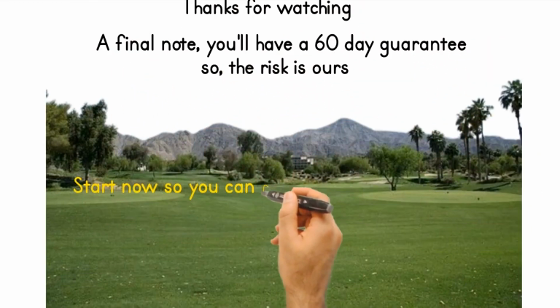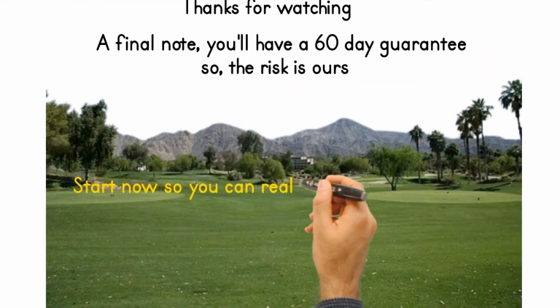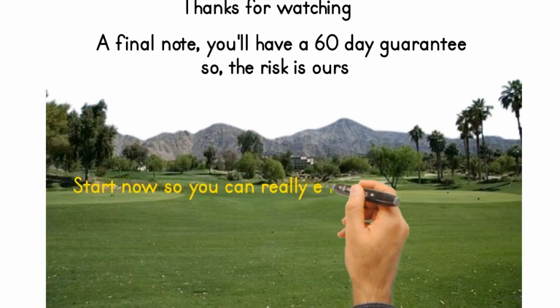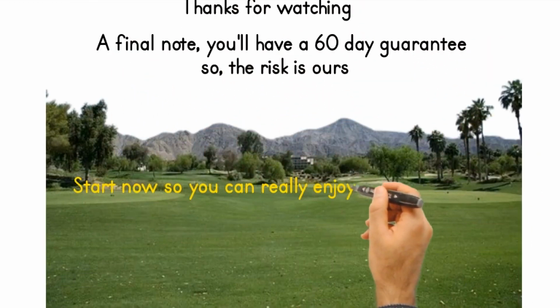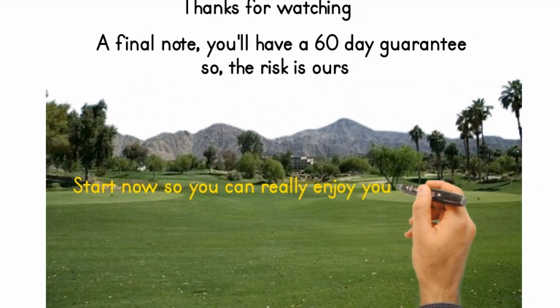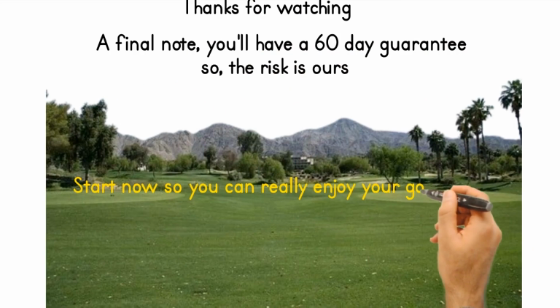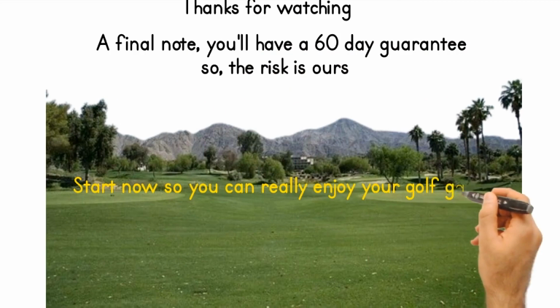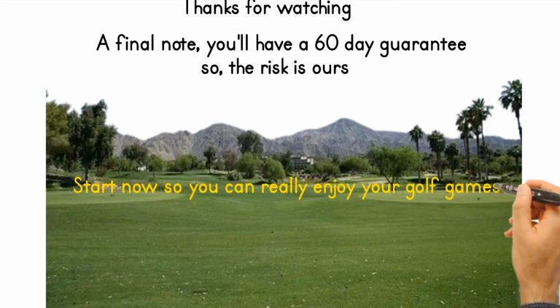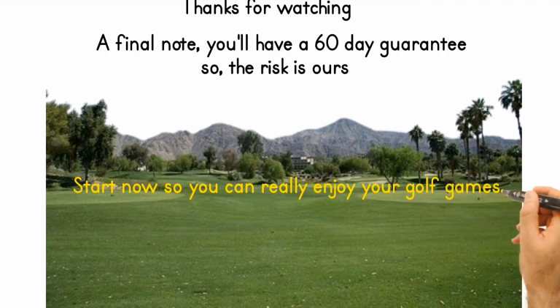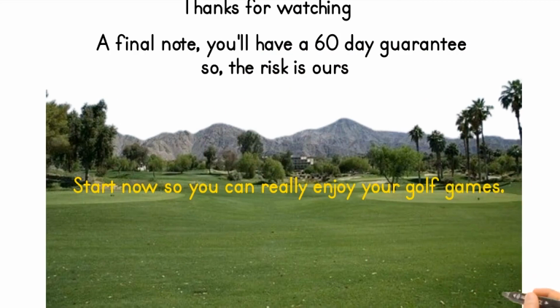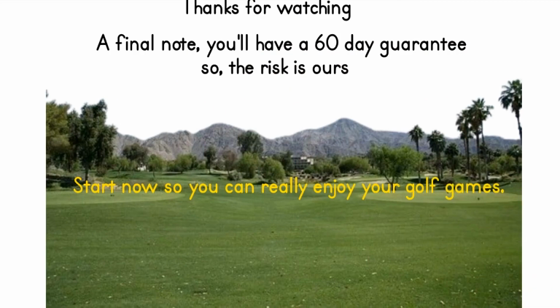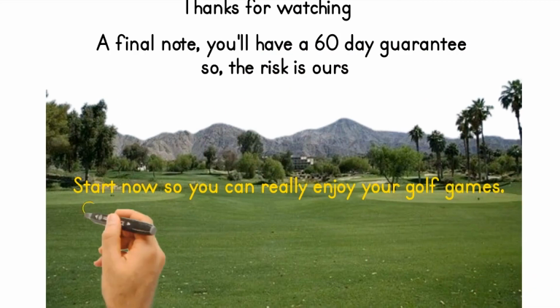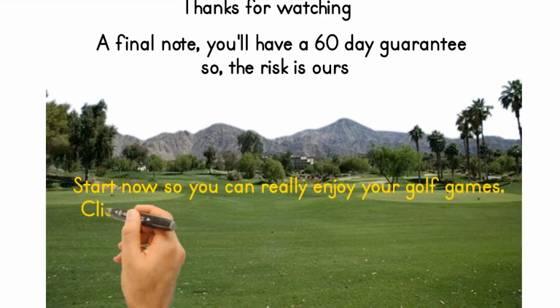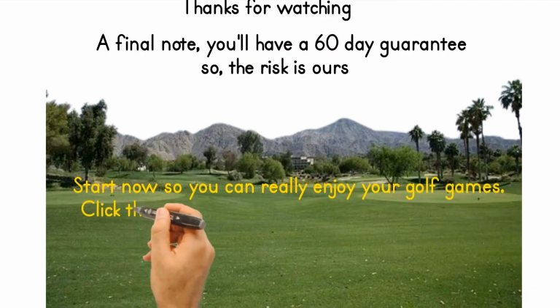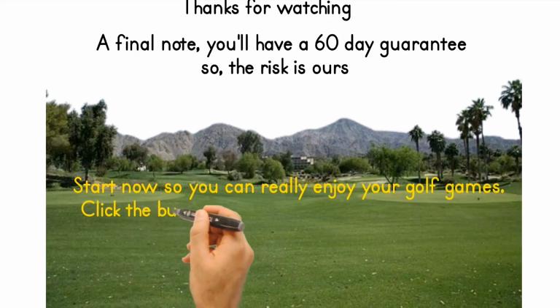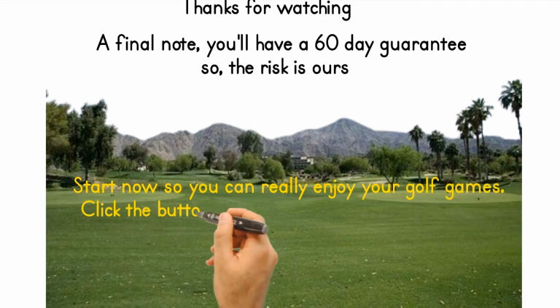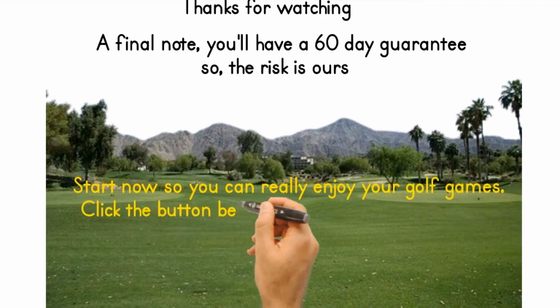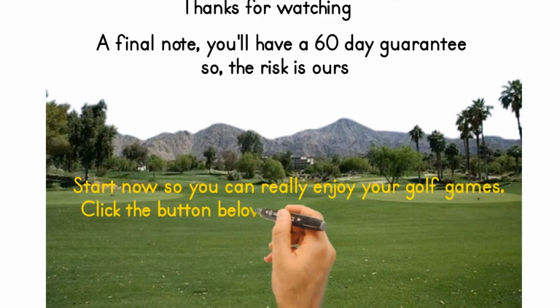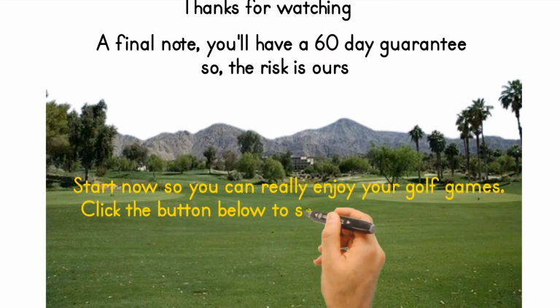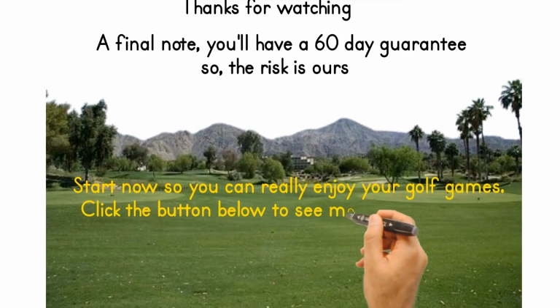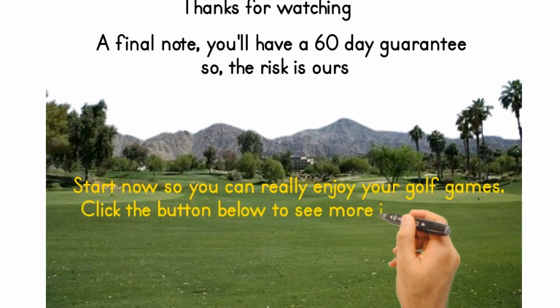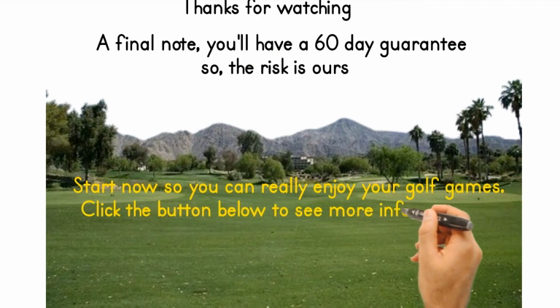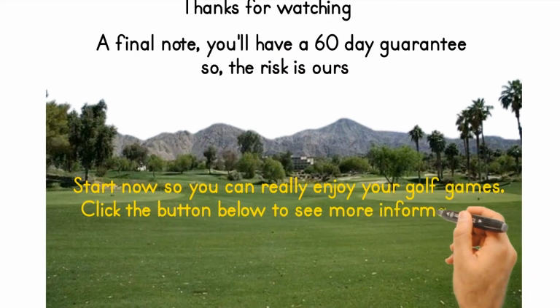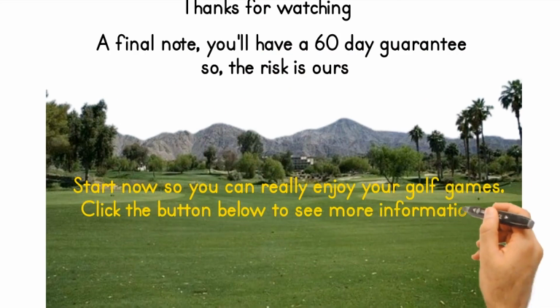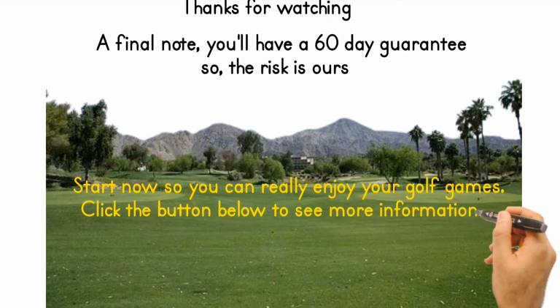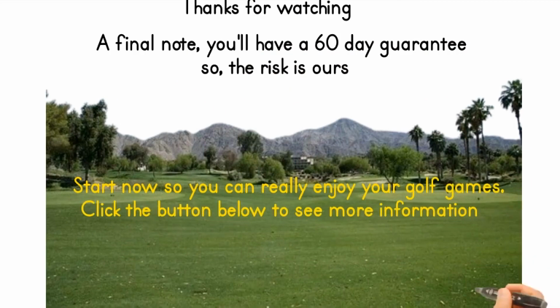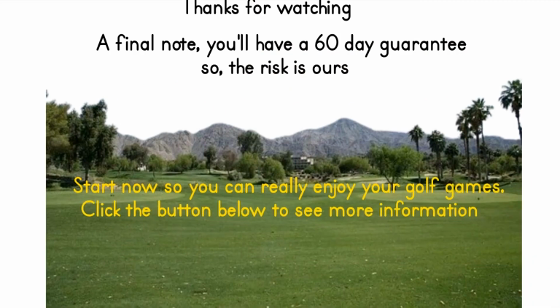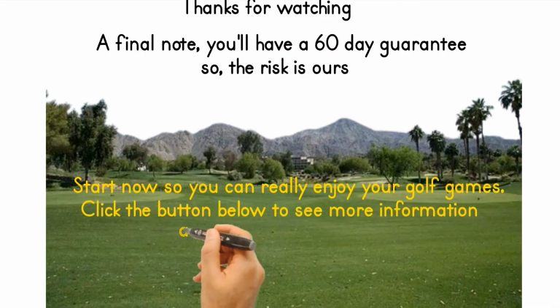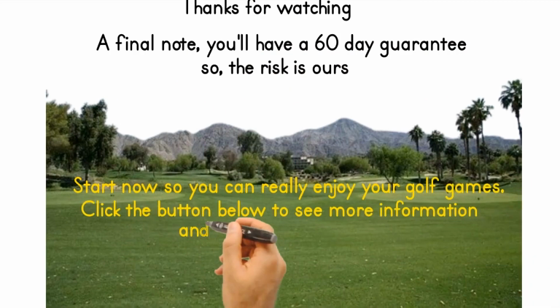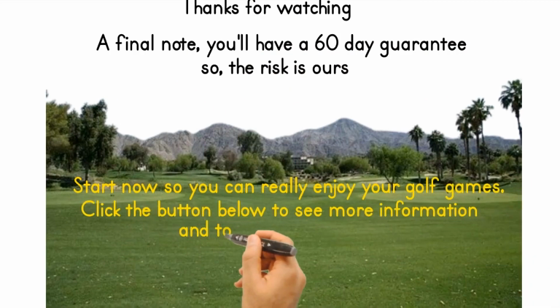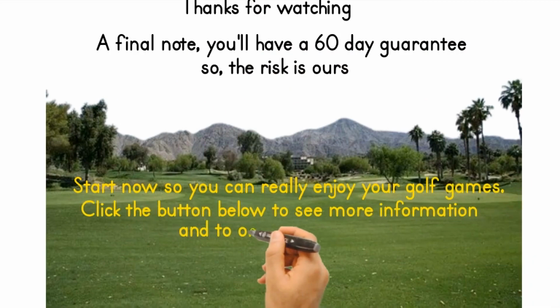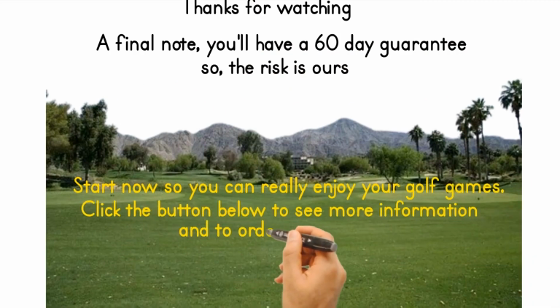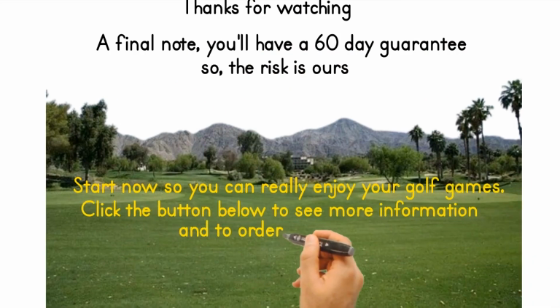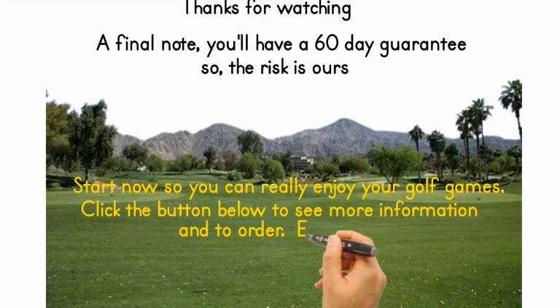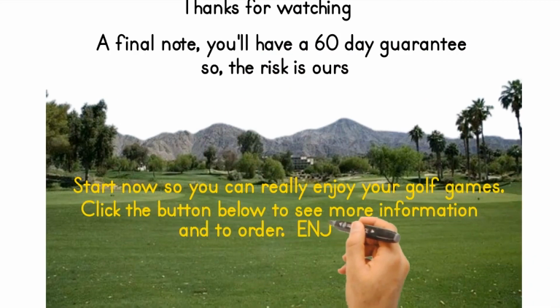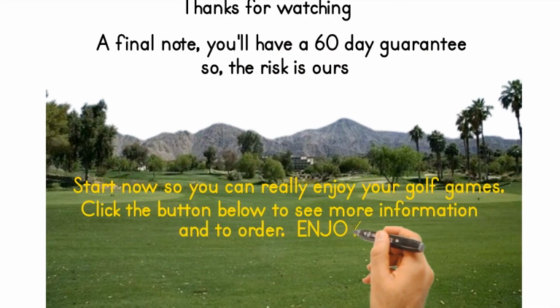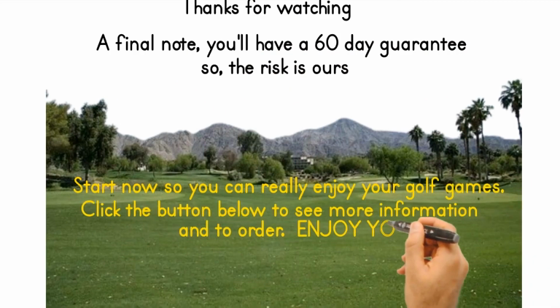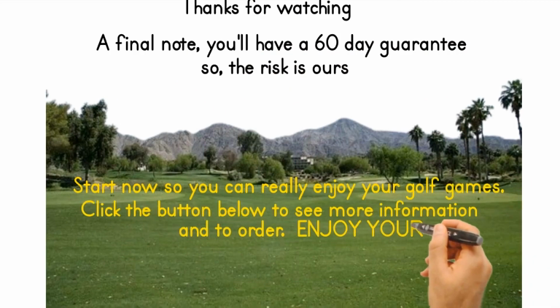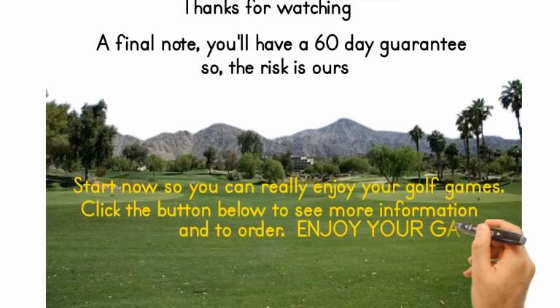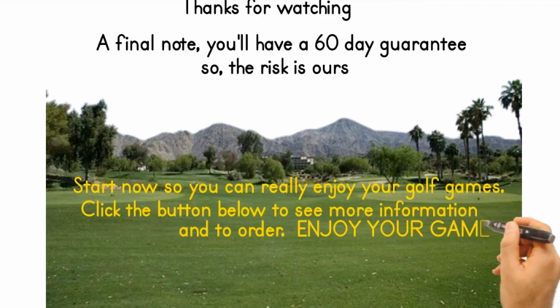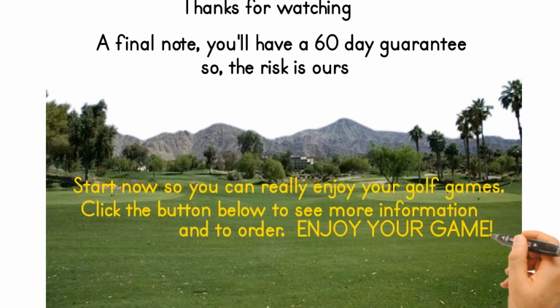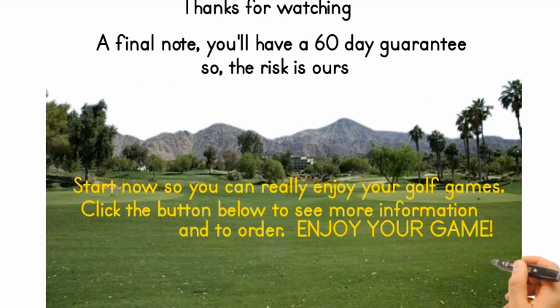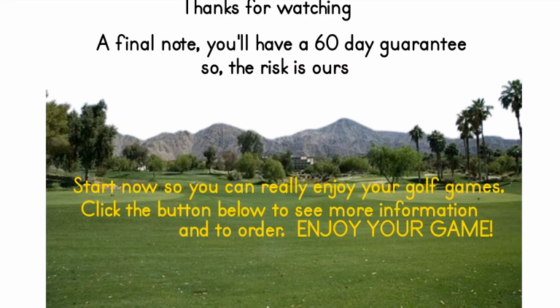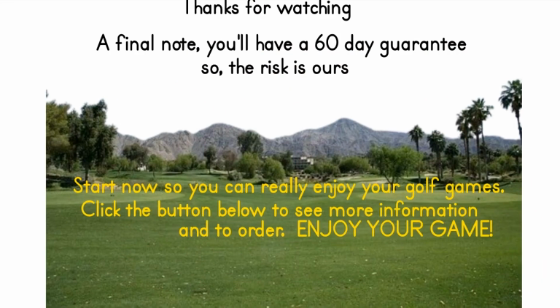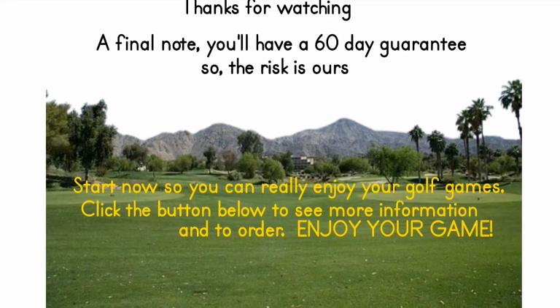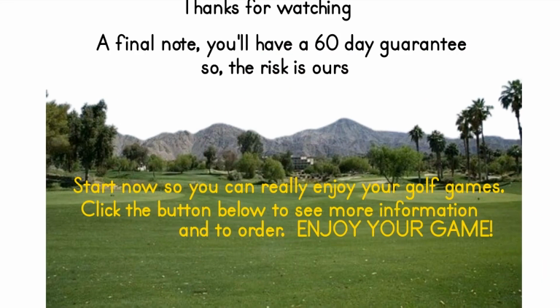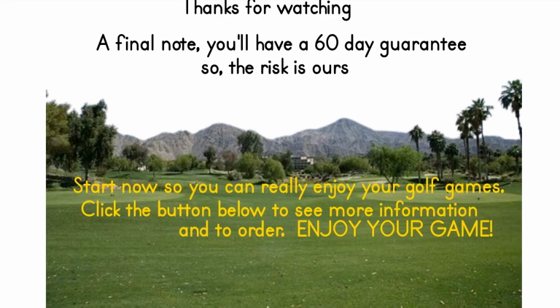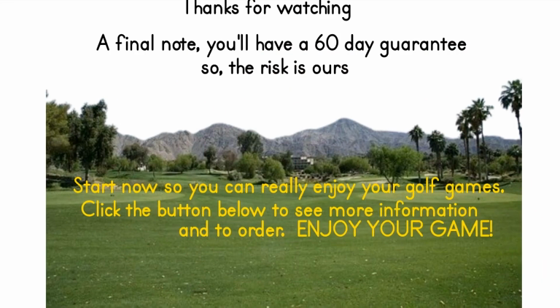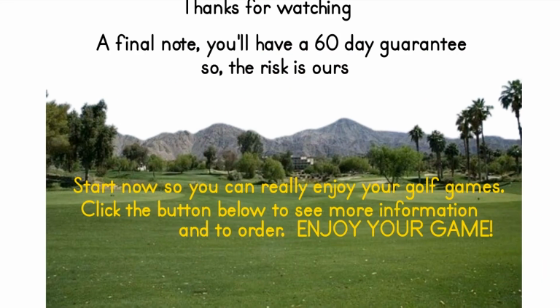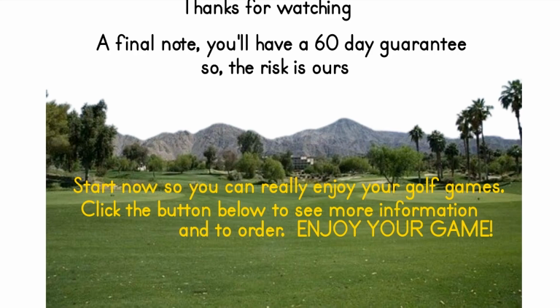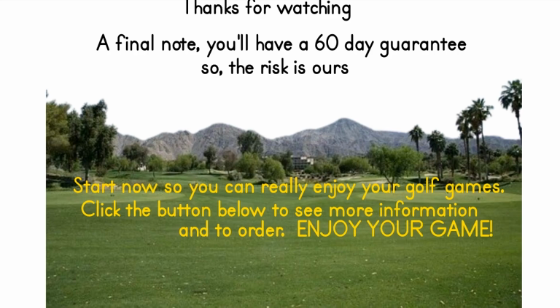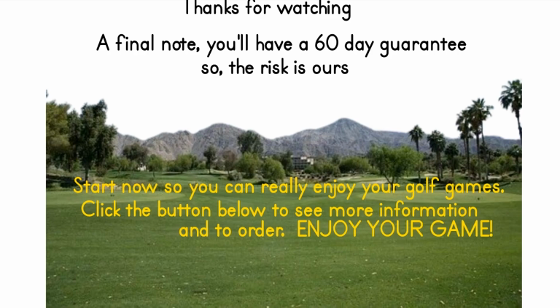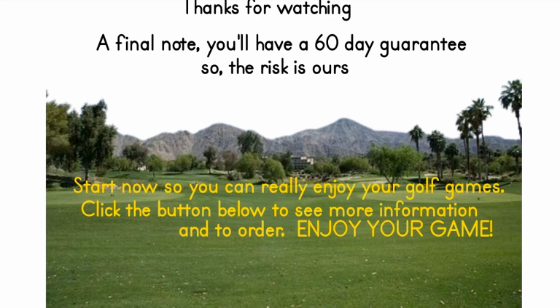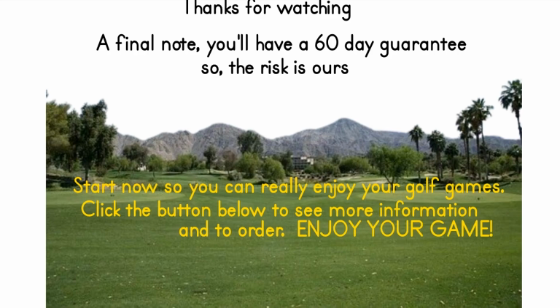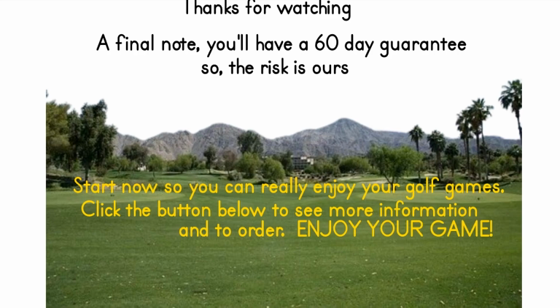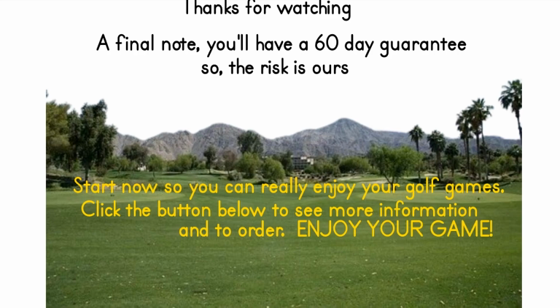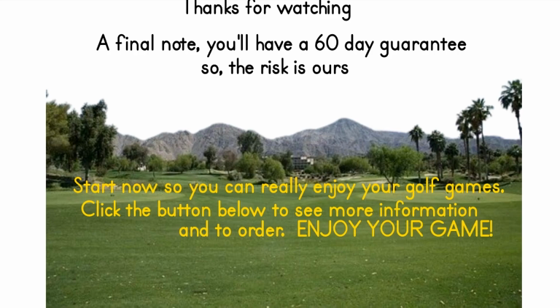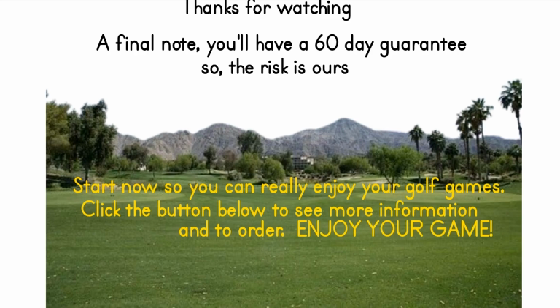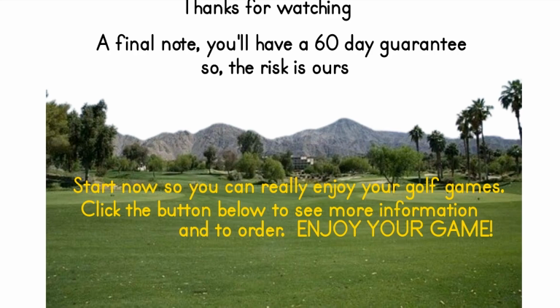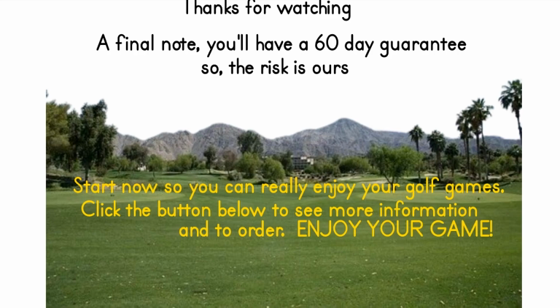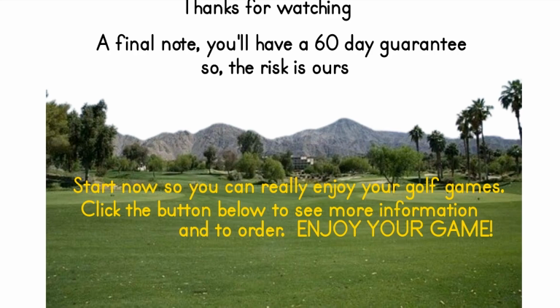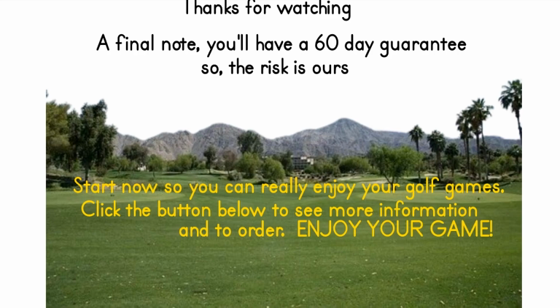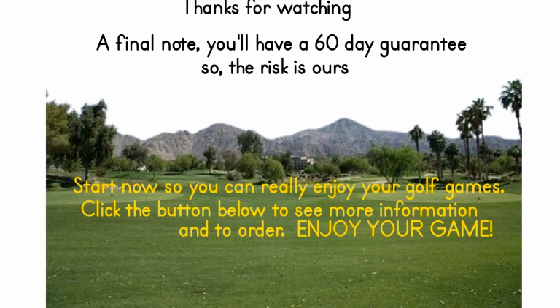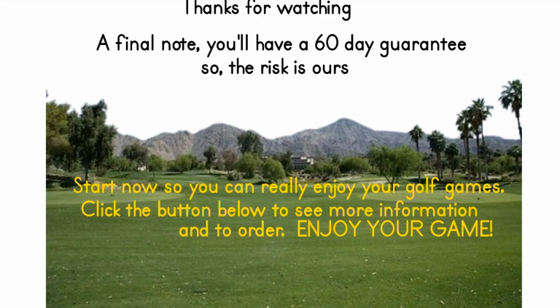Start now so you can really enjoy your golf games. Click the button below to see more information and to order. Enjoy your game.